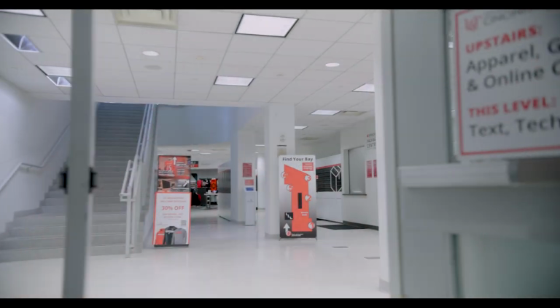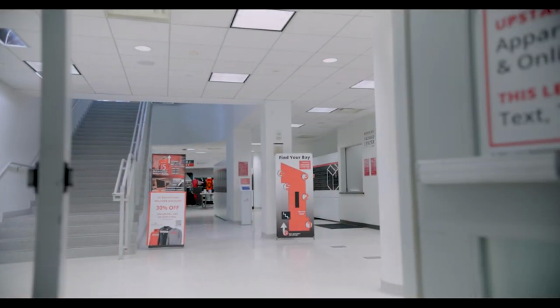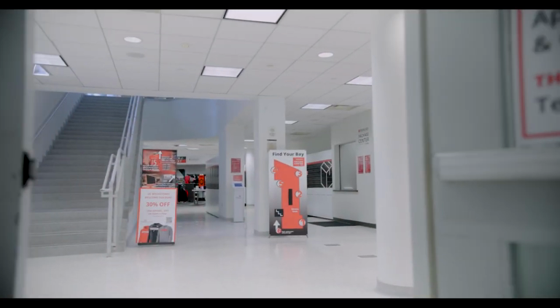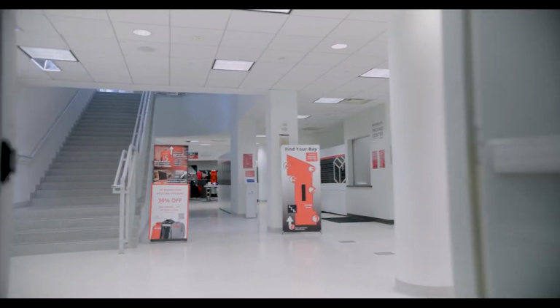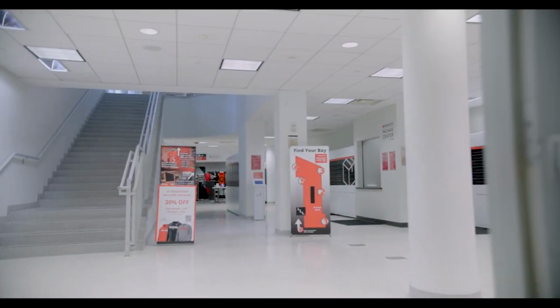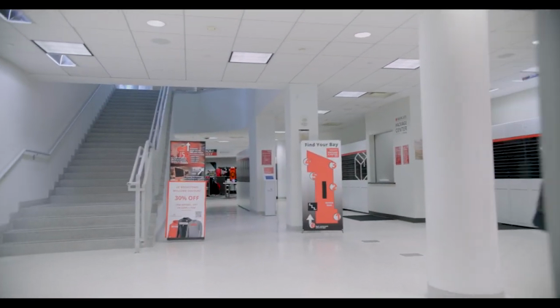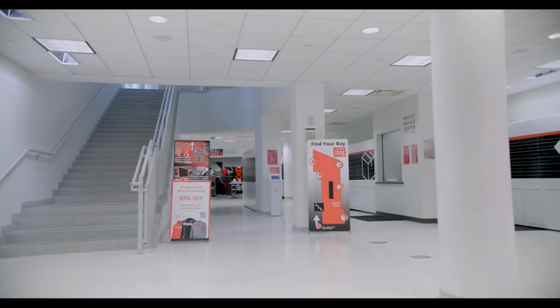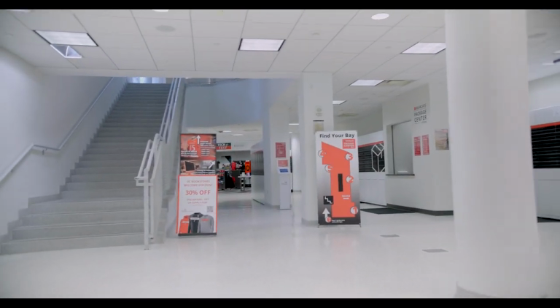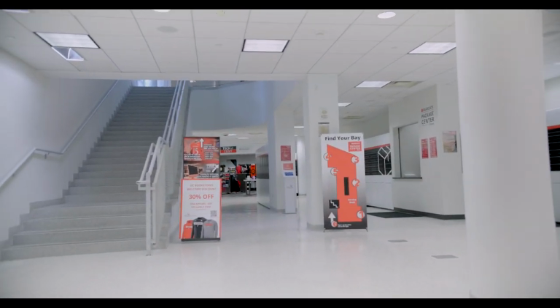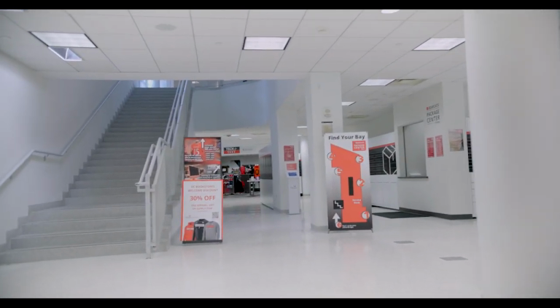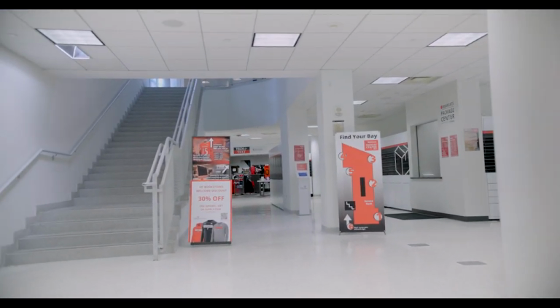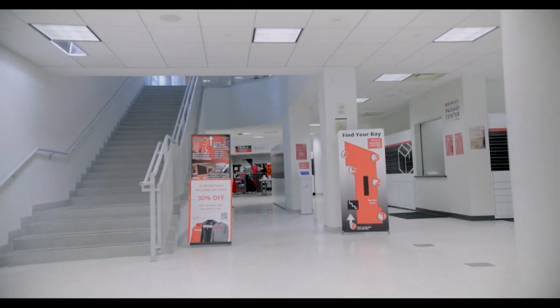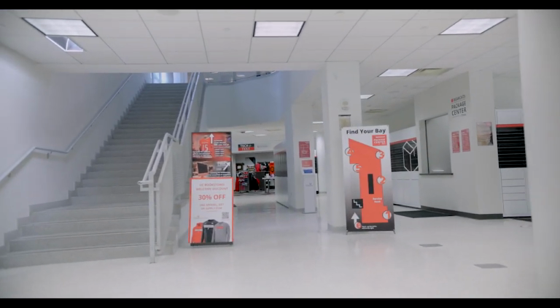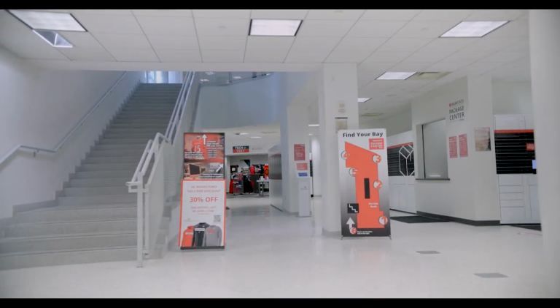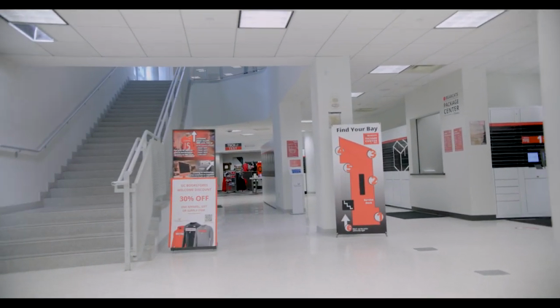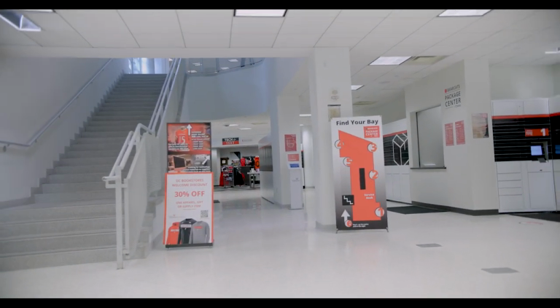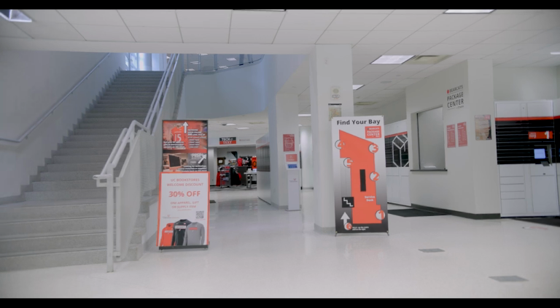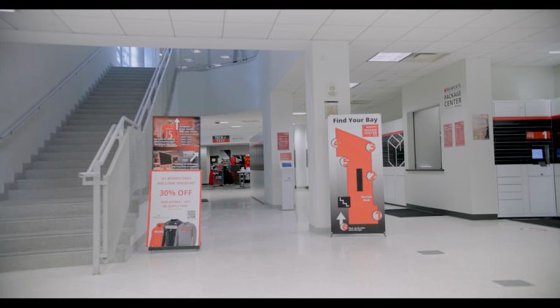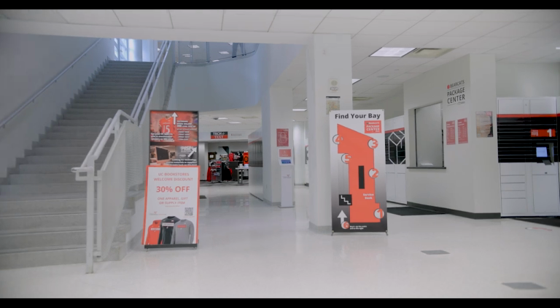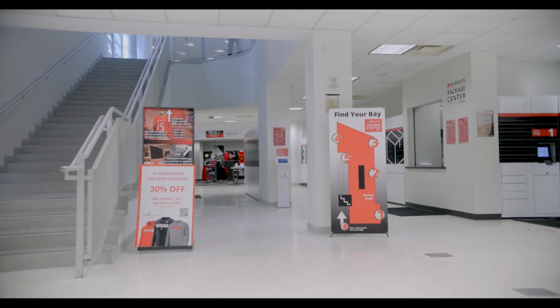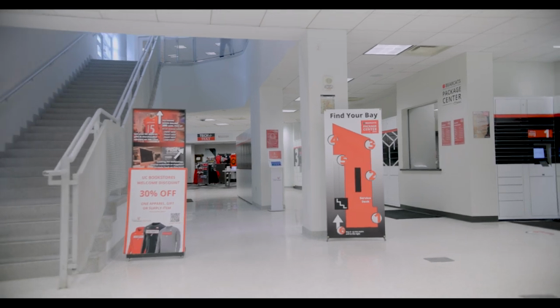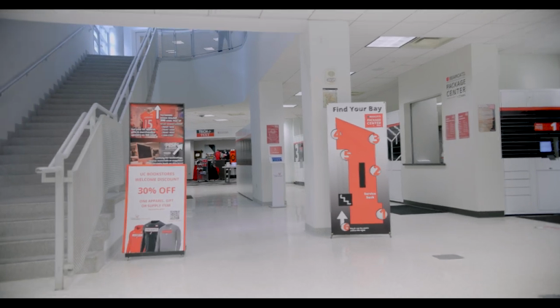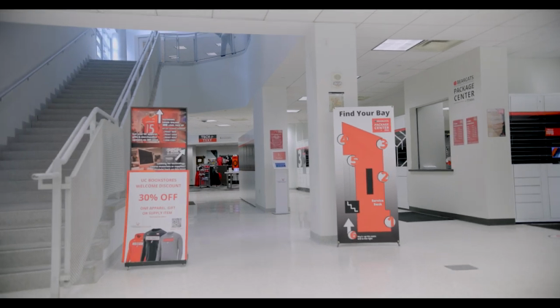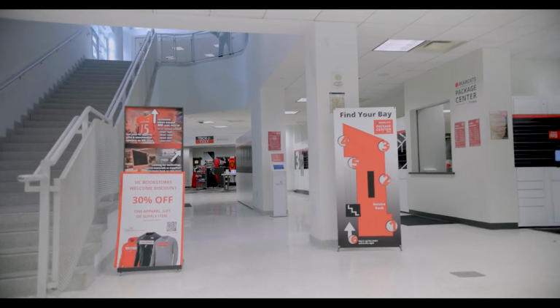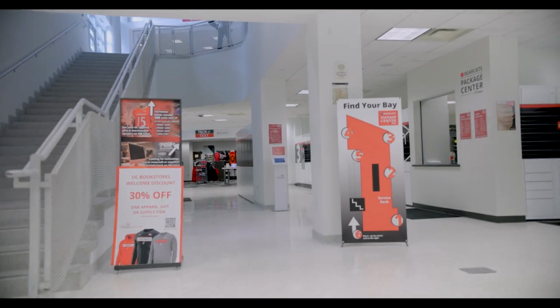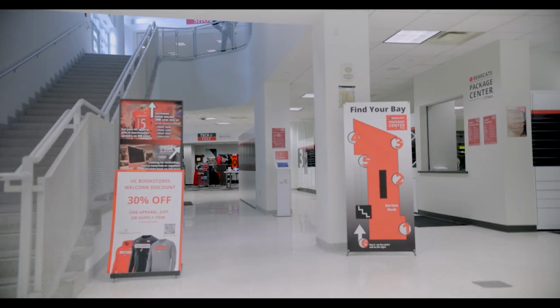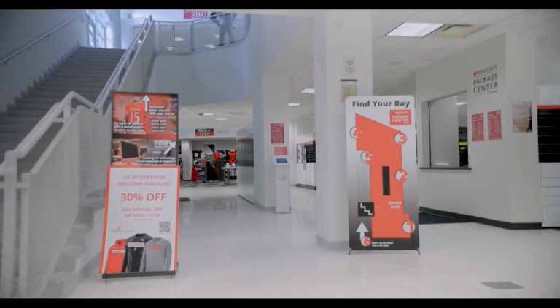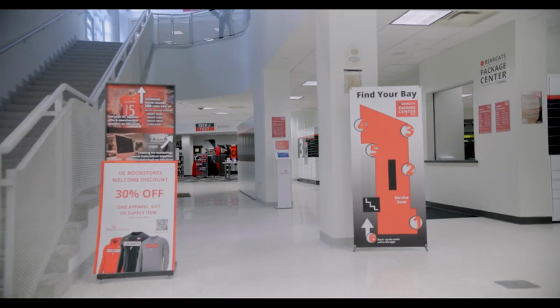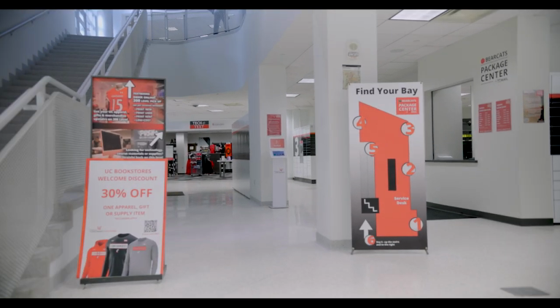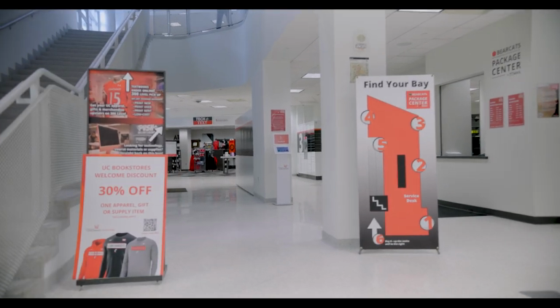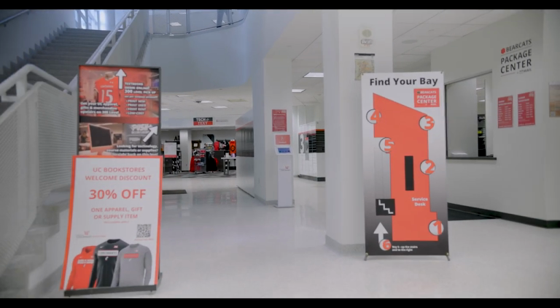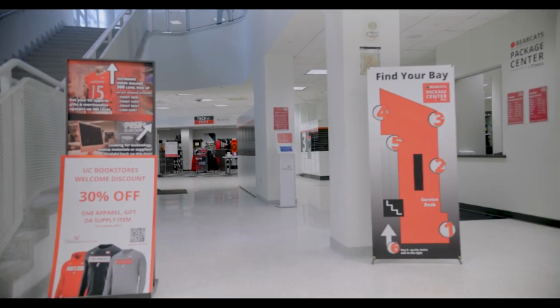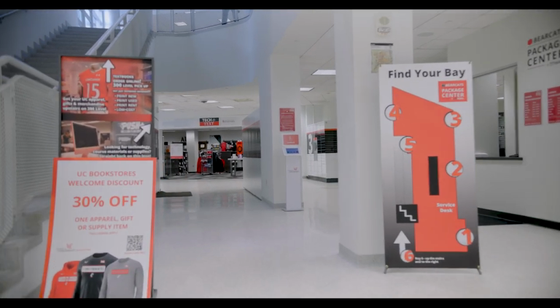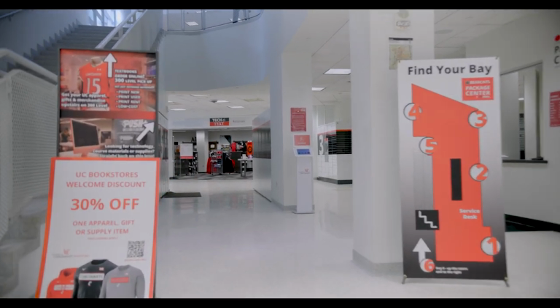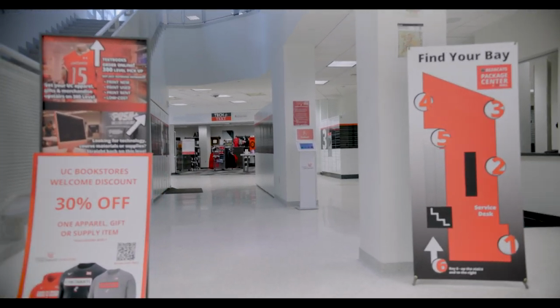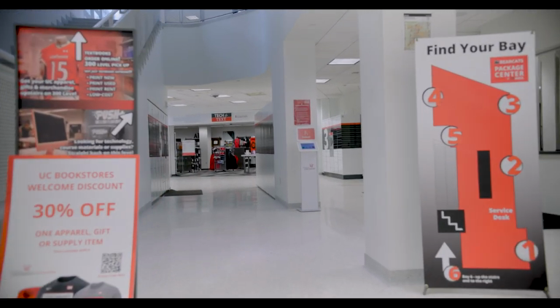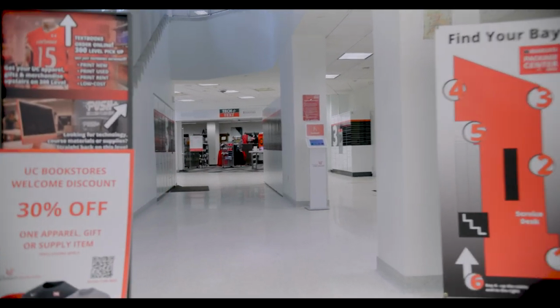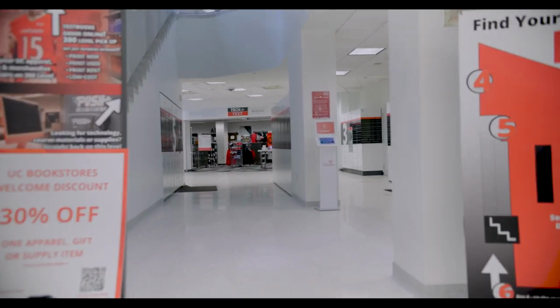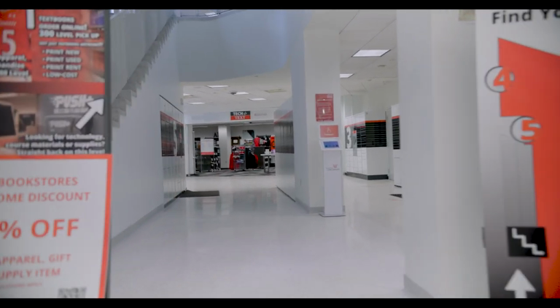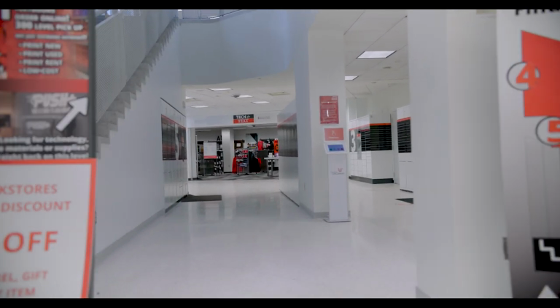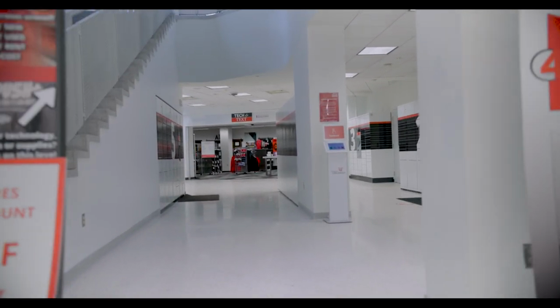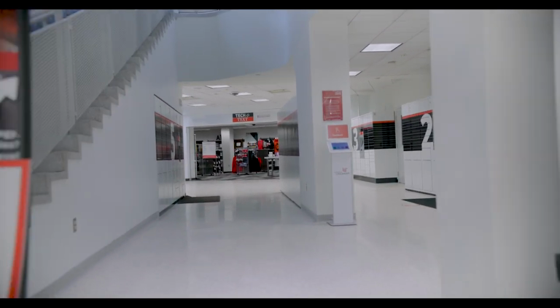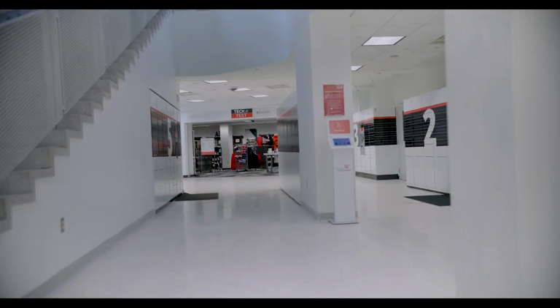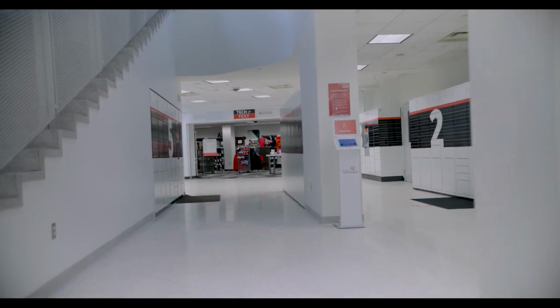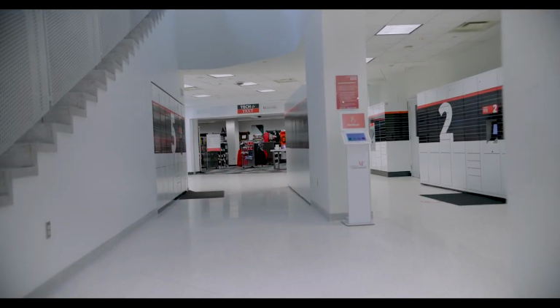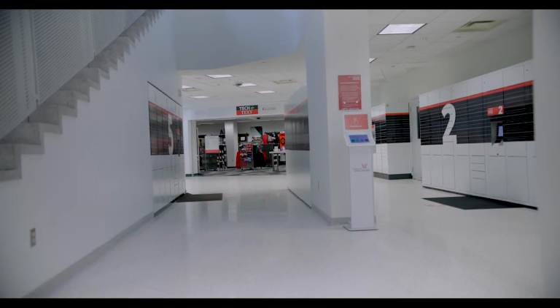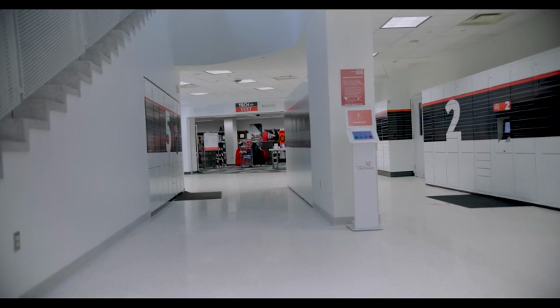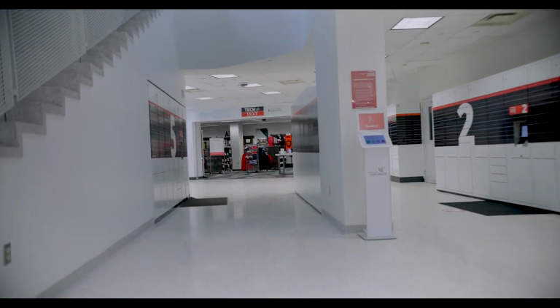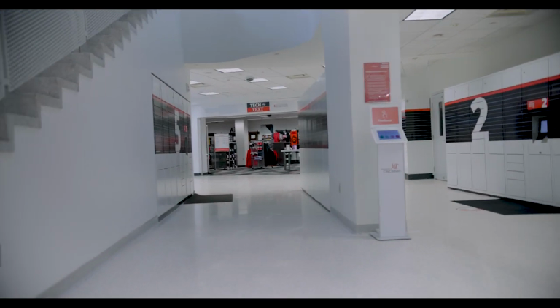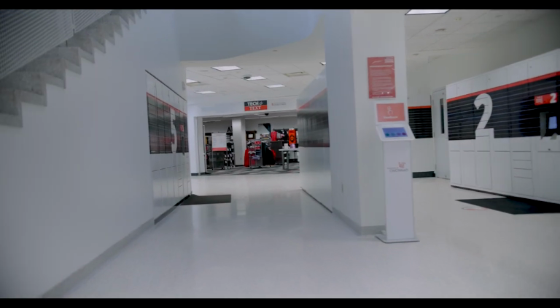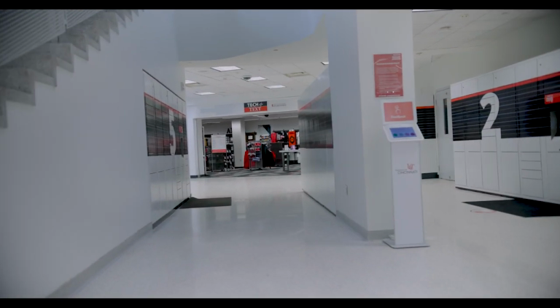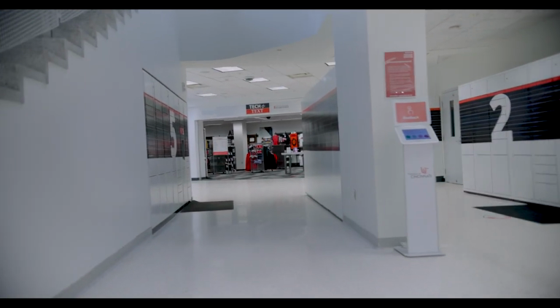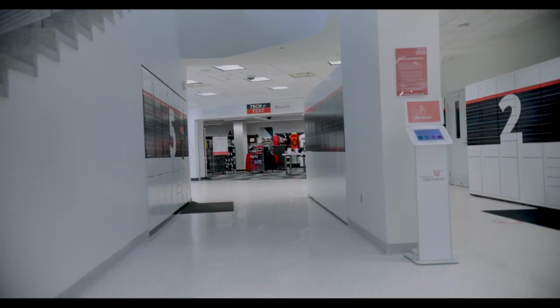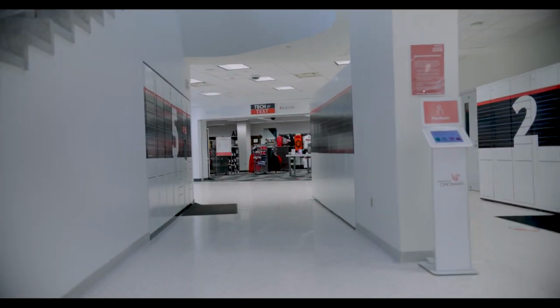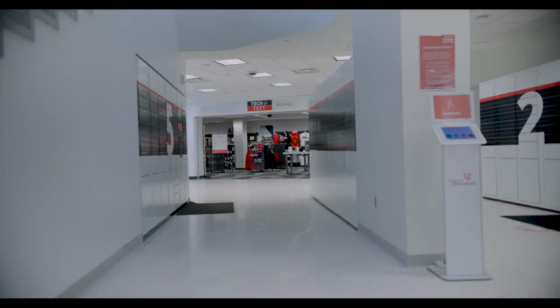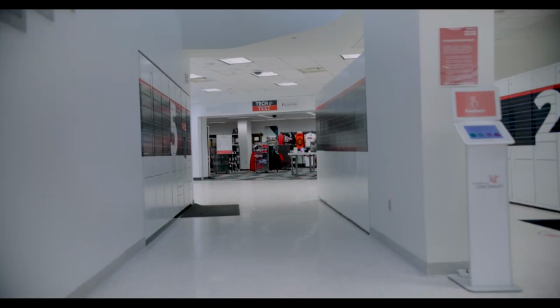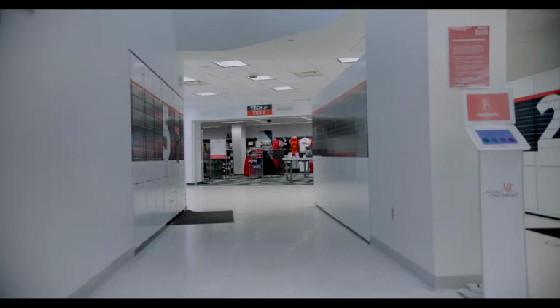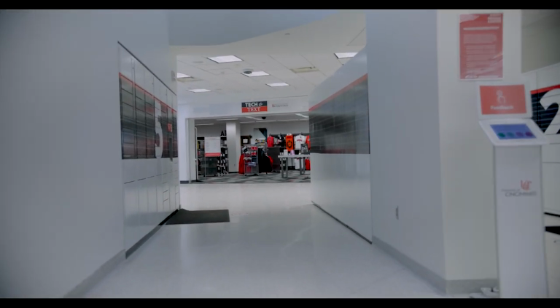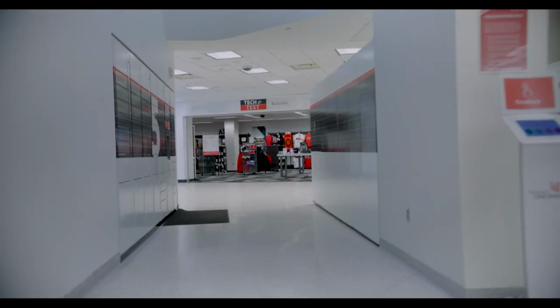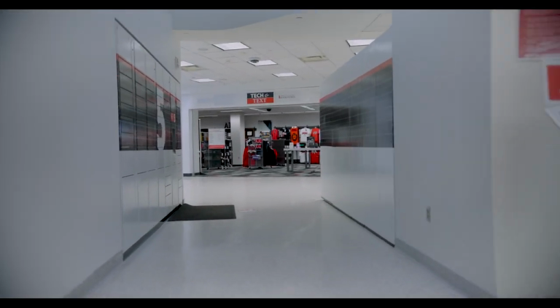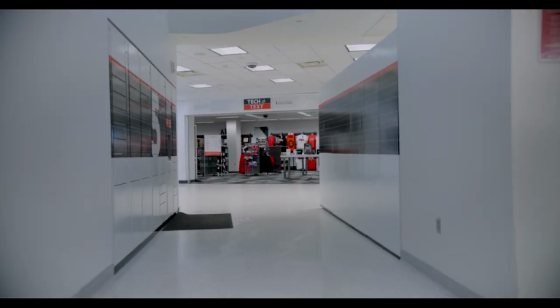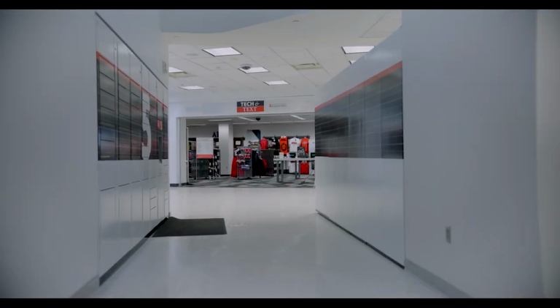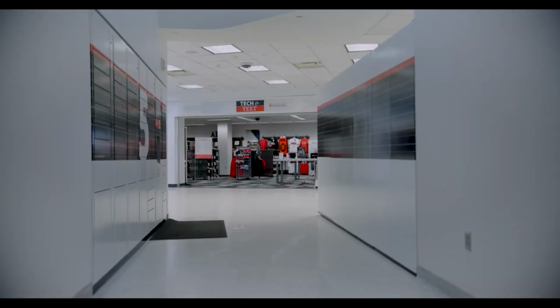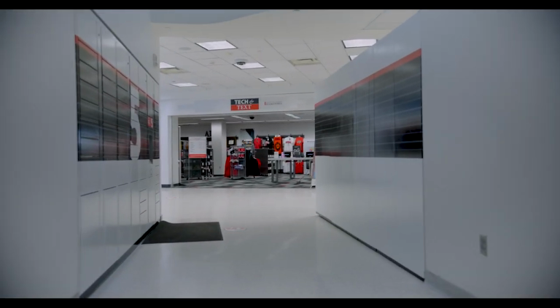First, you need to enter the UC bookstore on the second floor by going through the packaging center next to the food court.